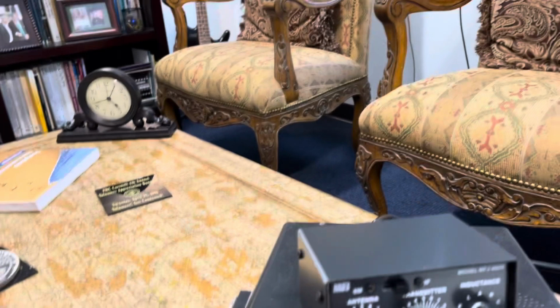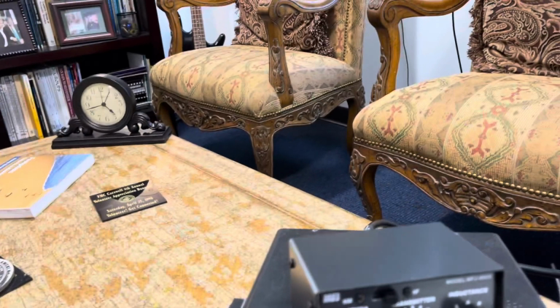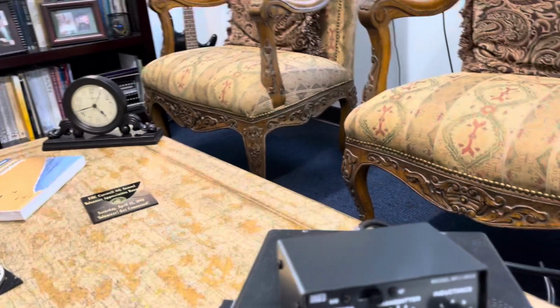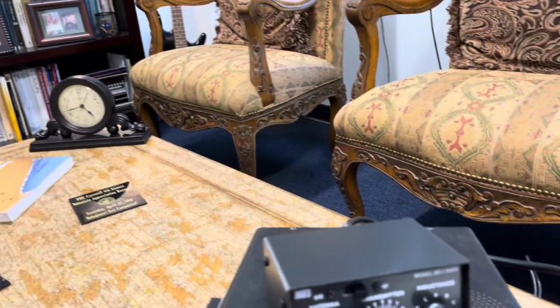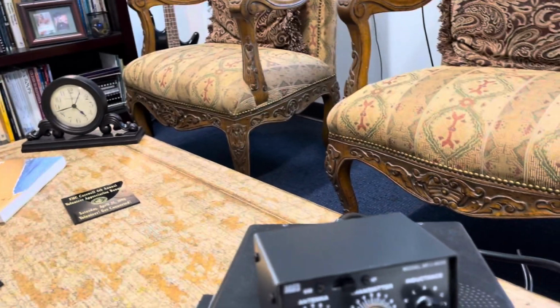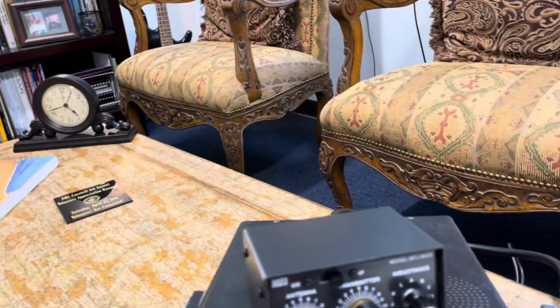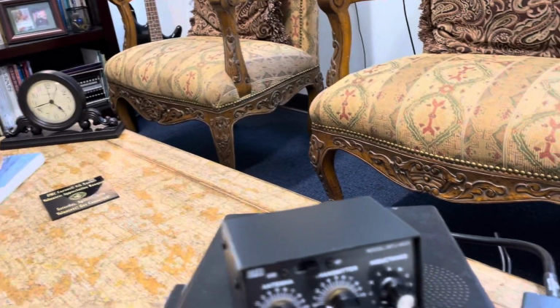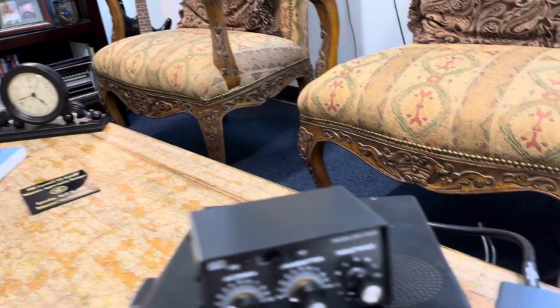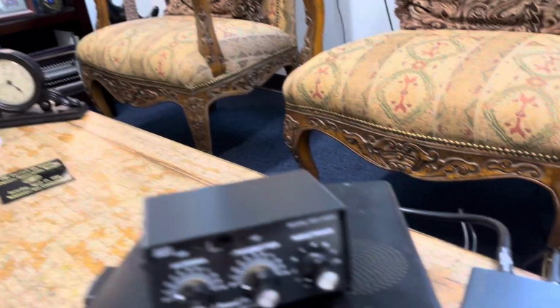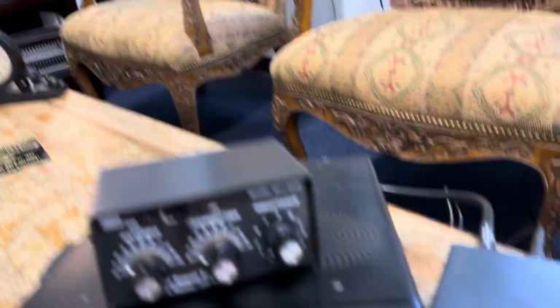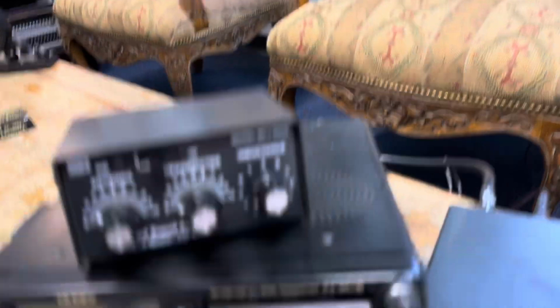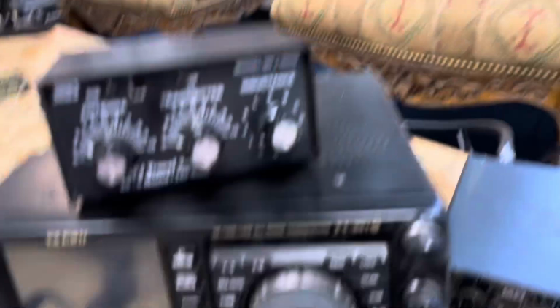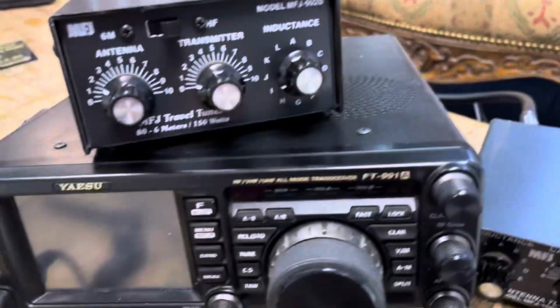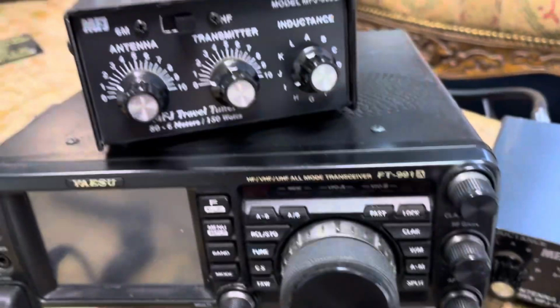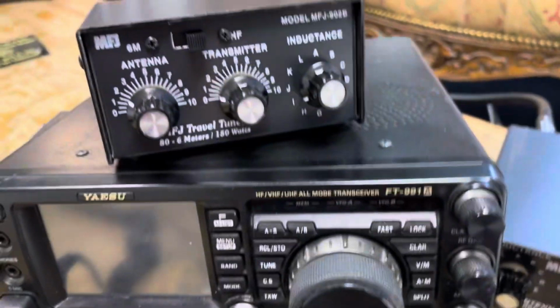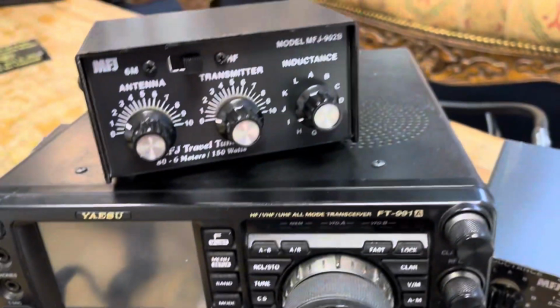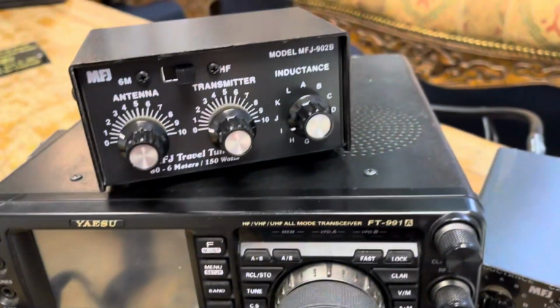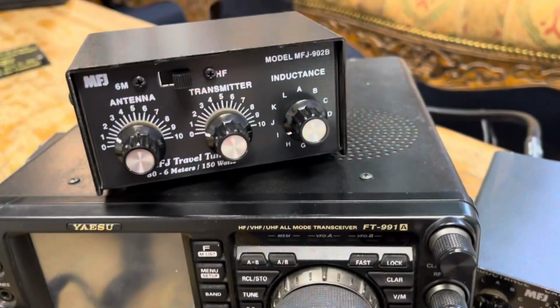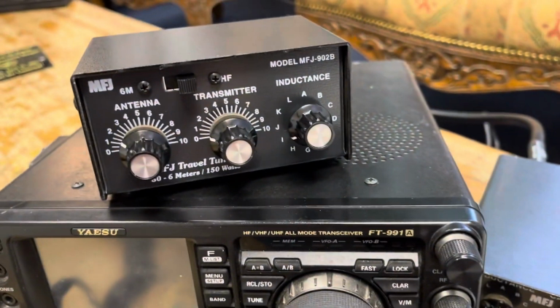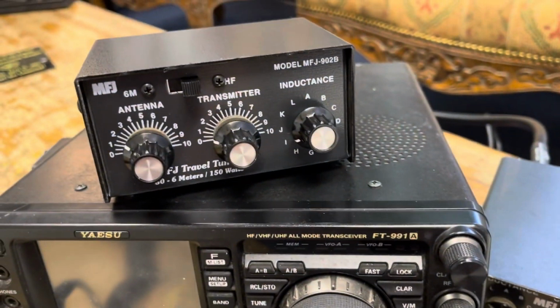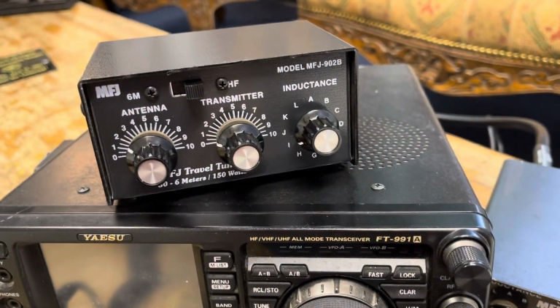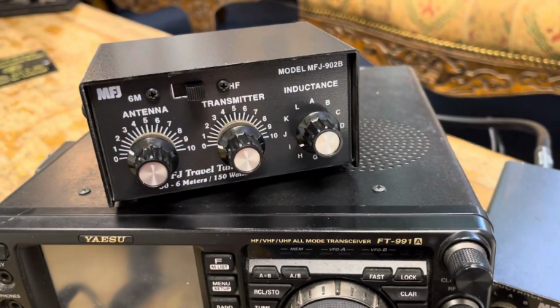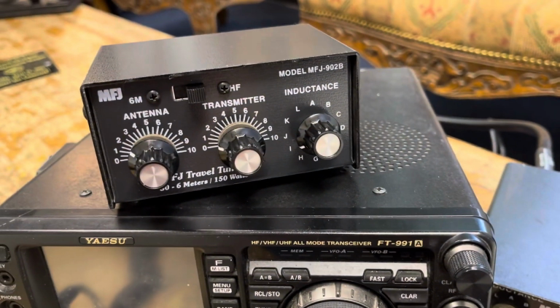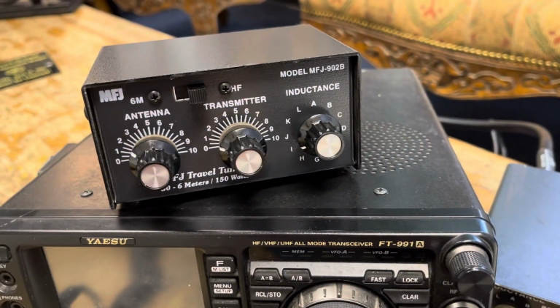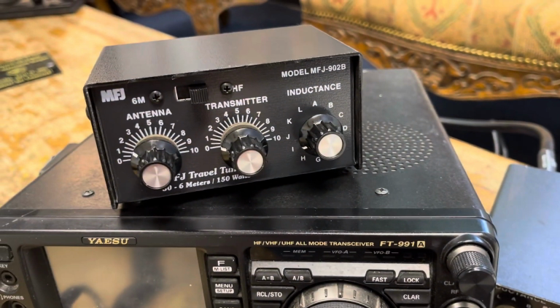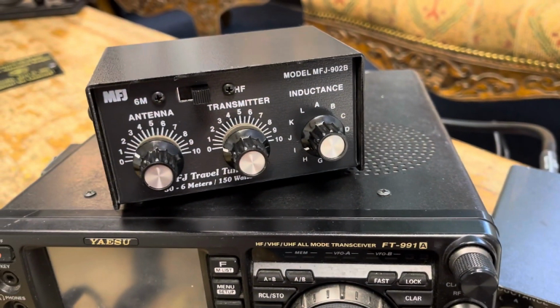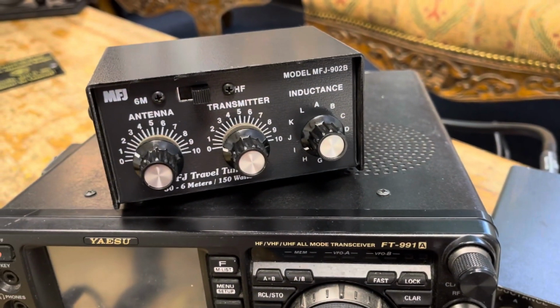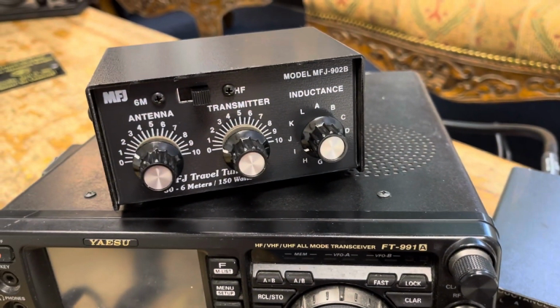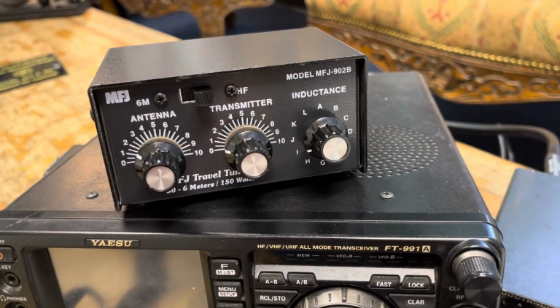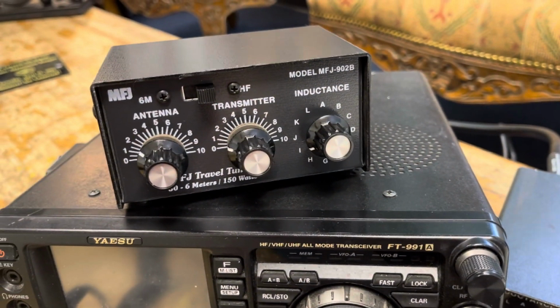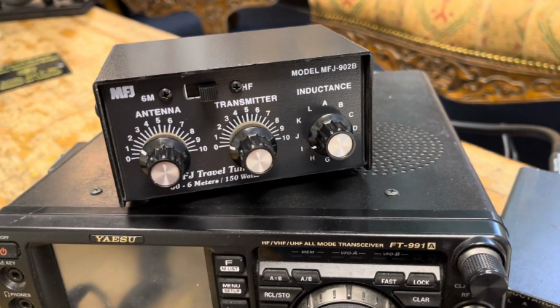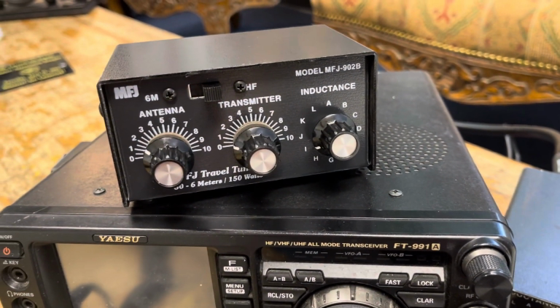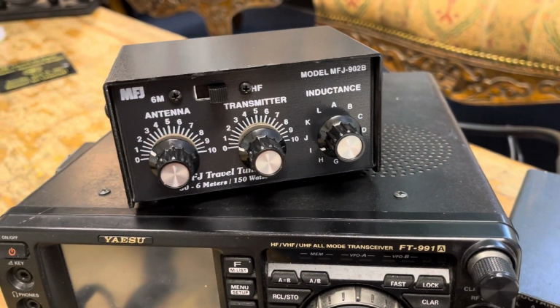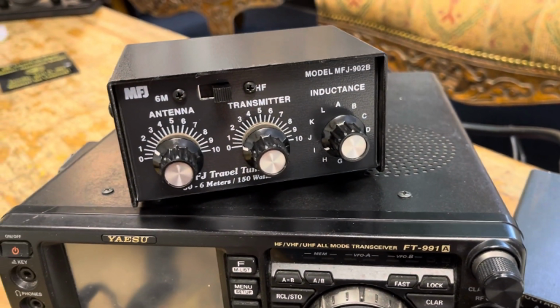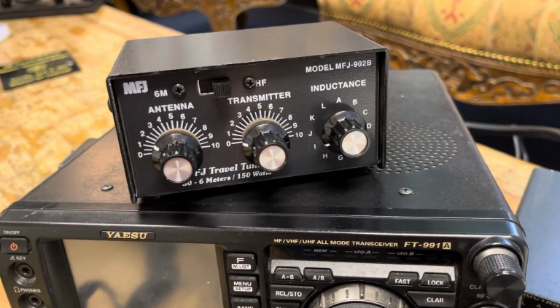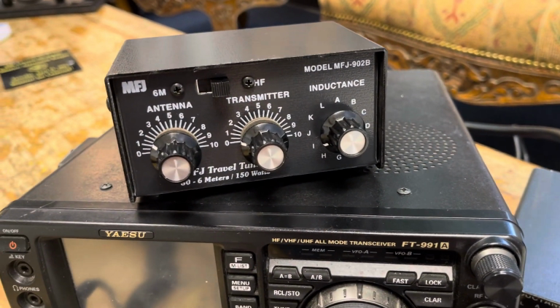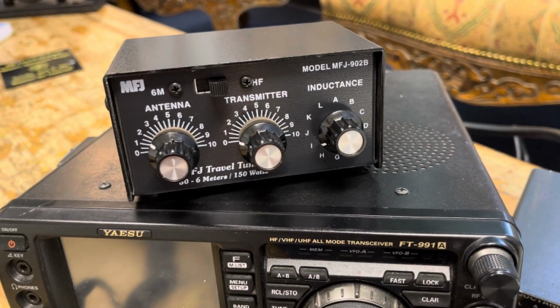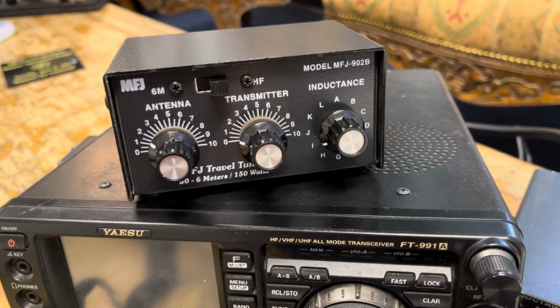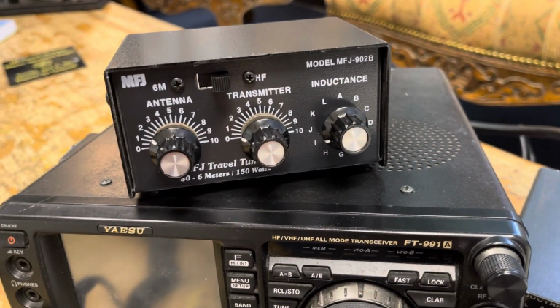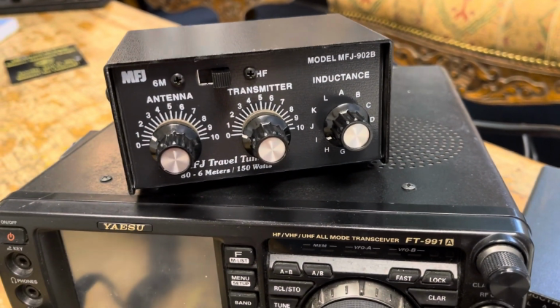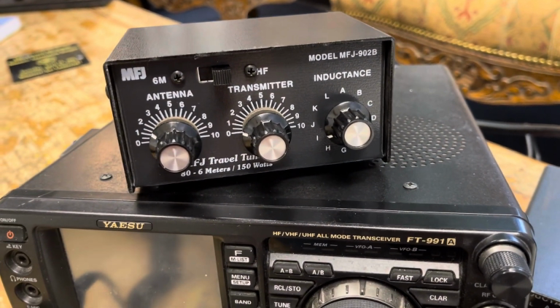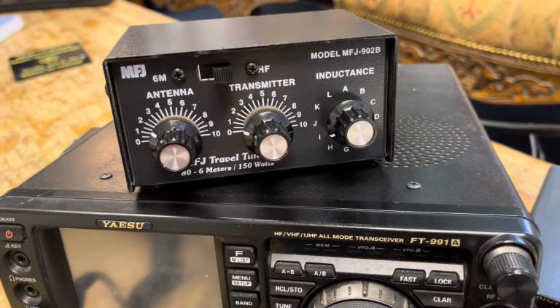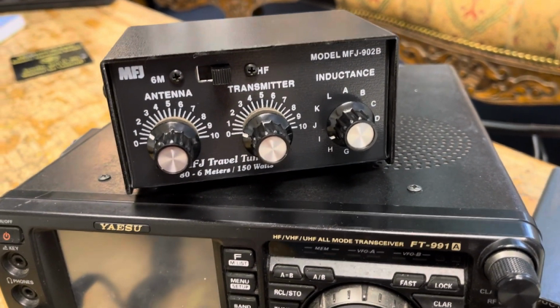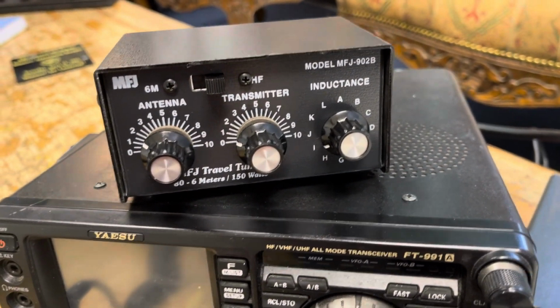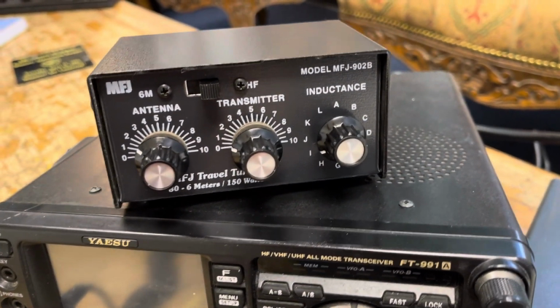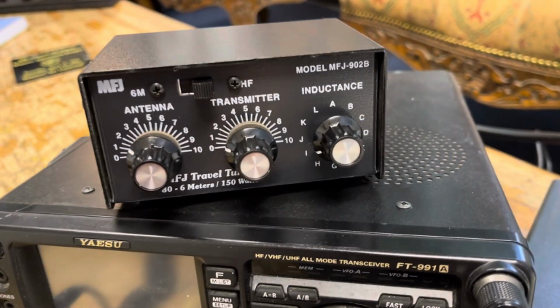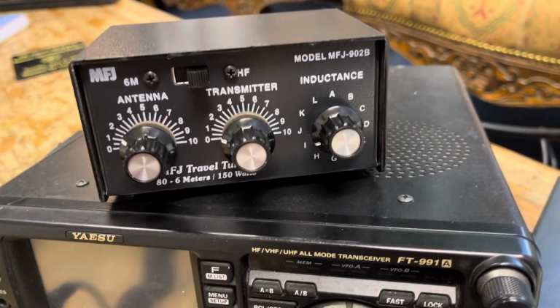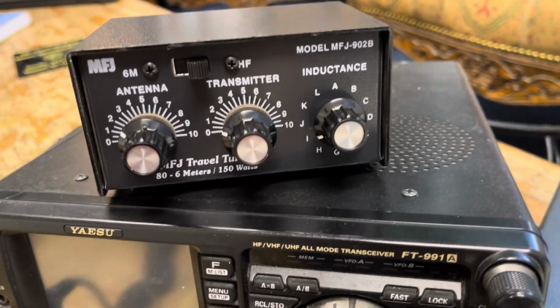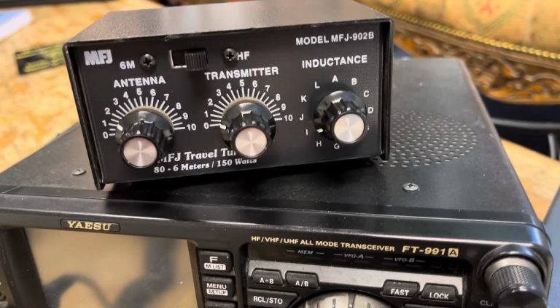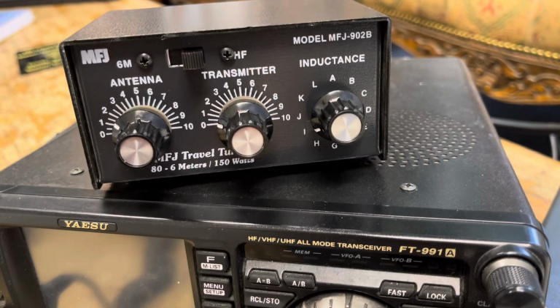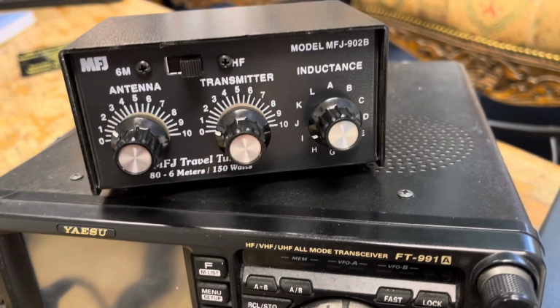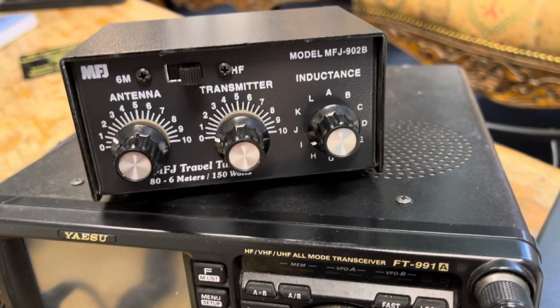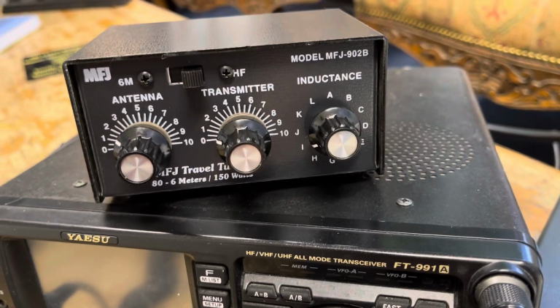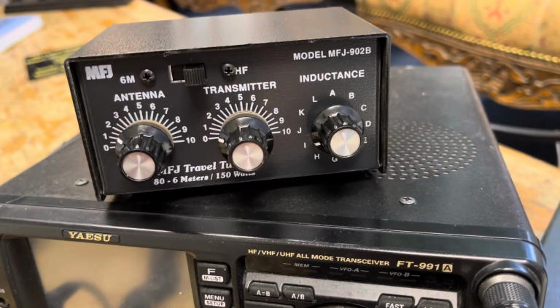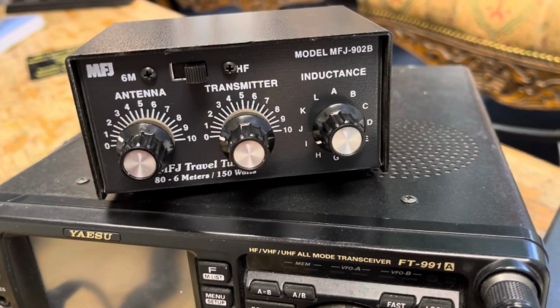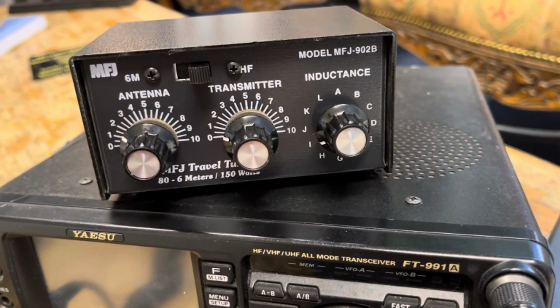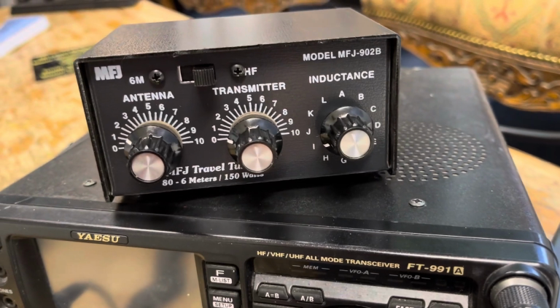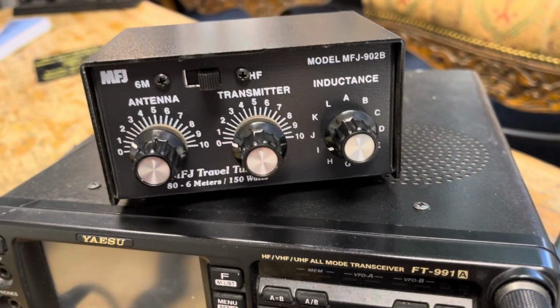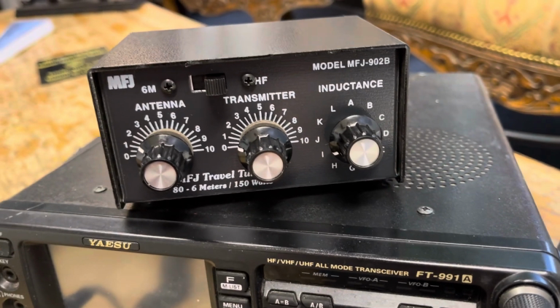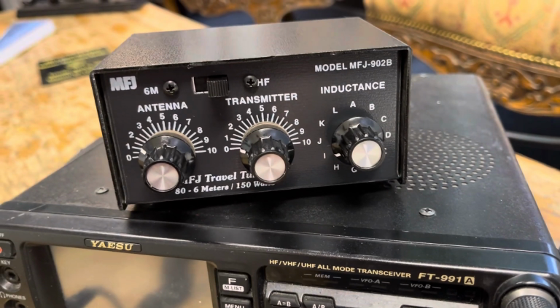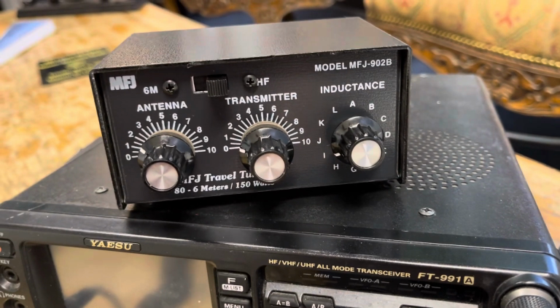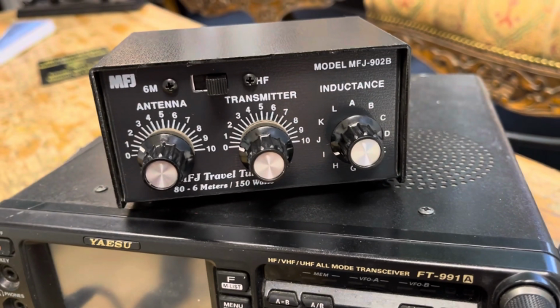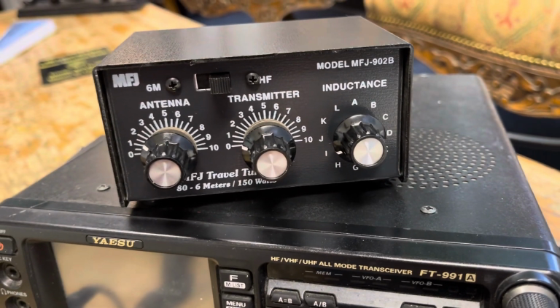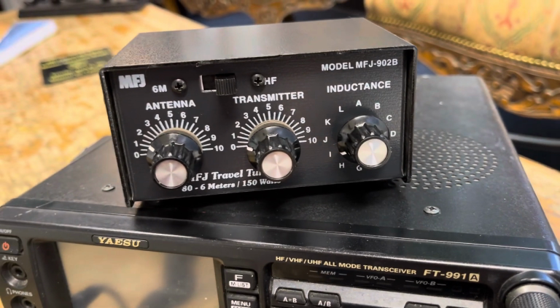Lookie here, folks. Look what just arrived — the MFJ902B.